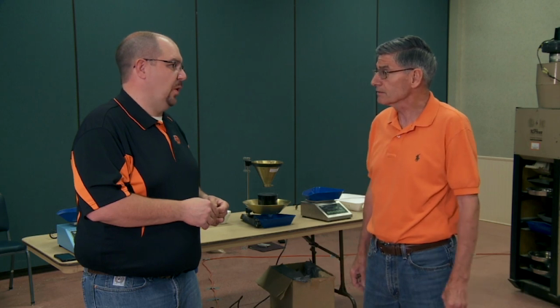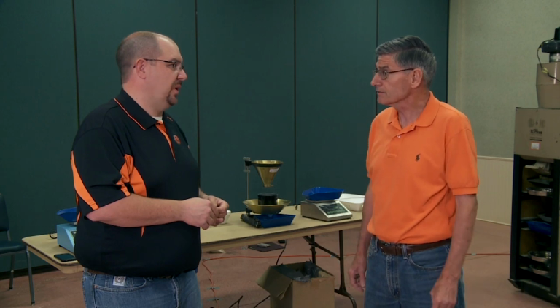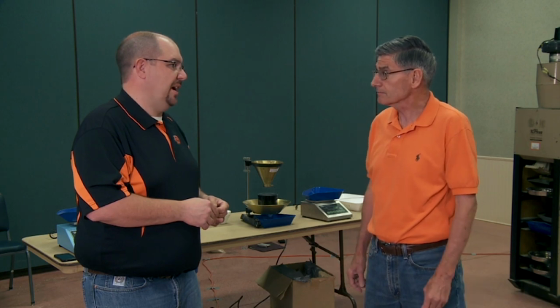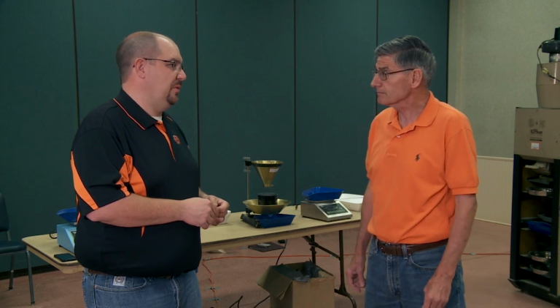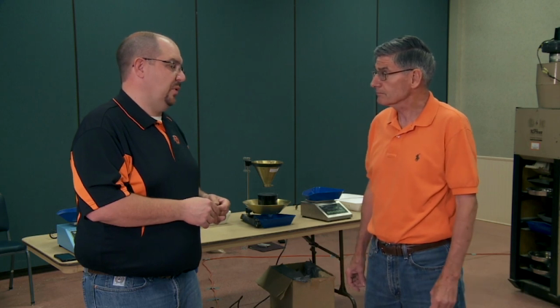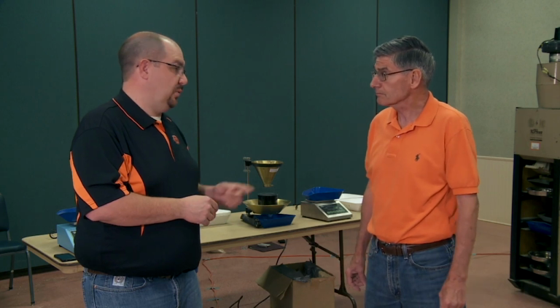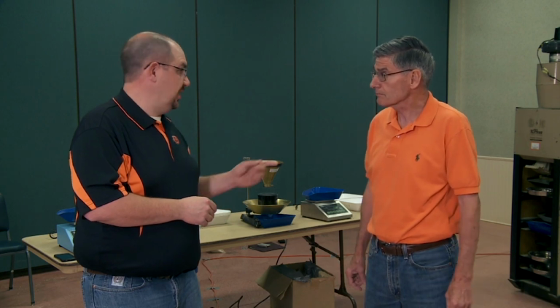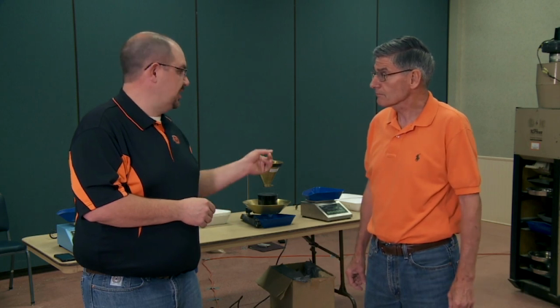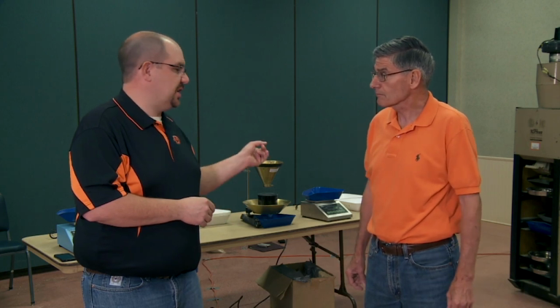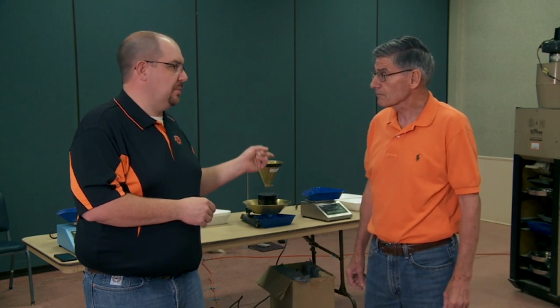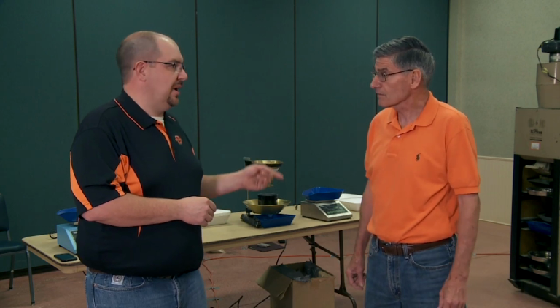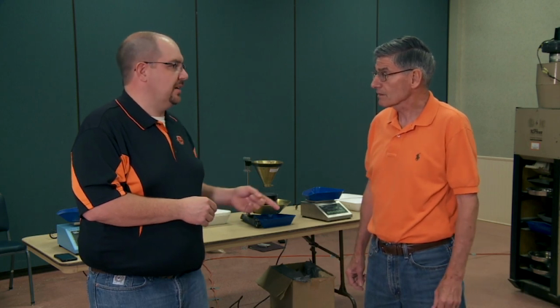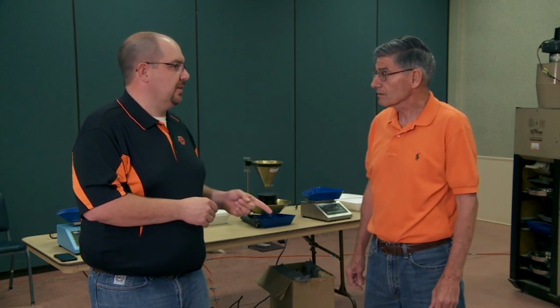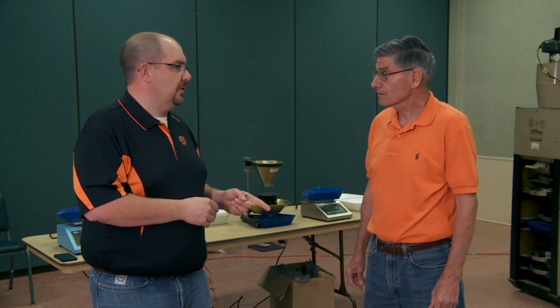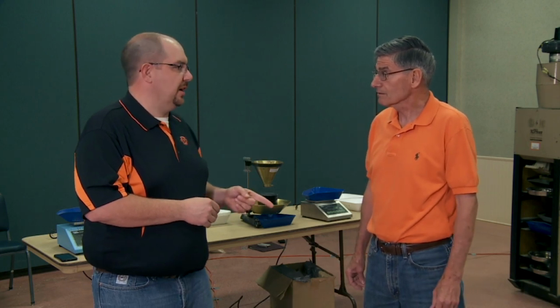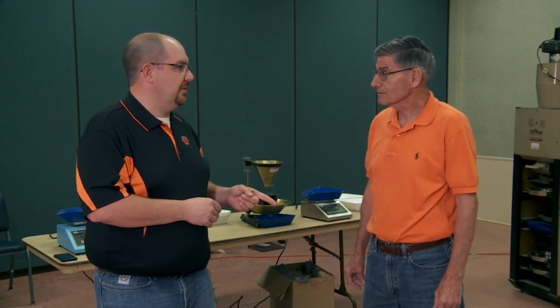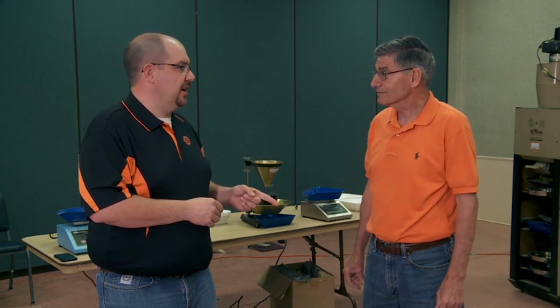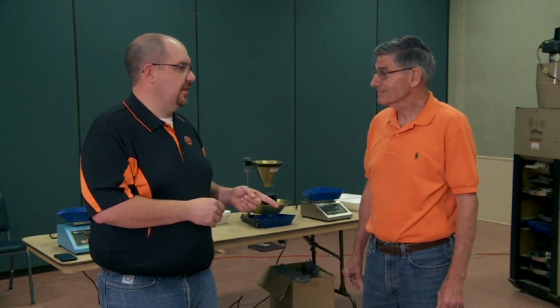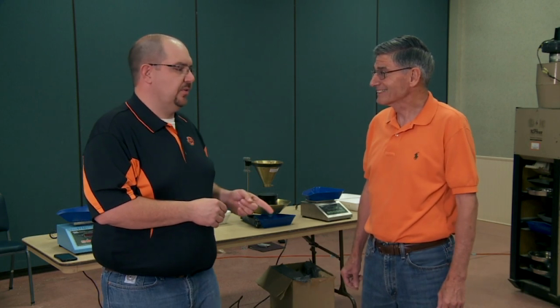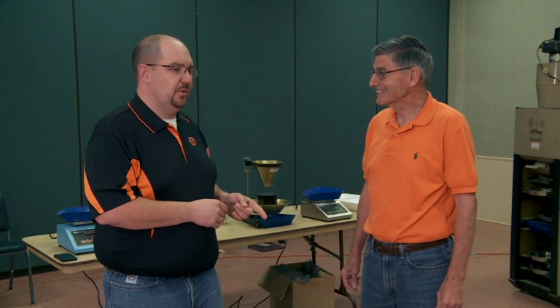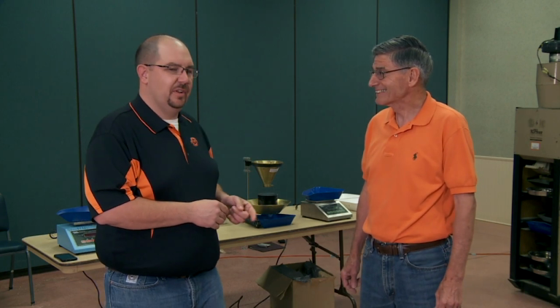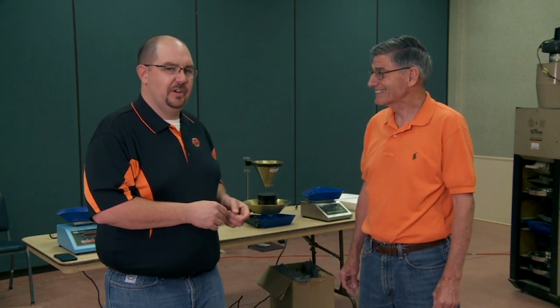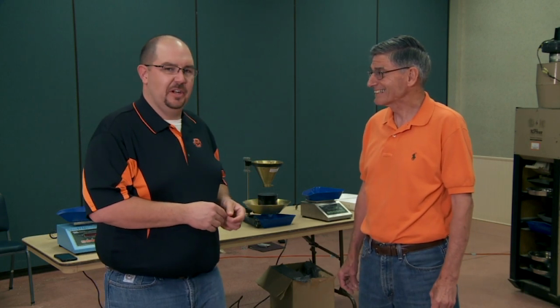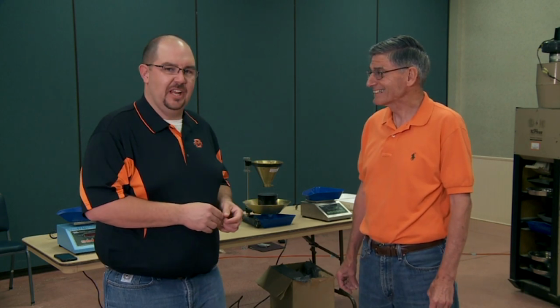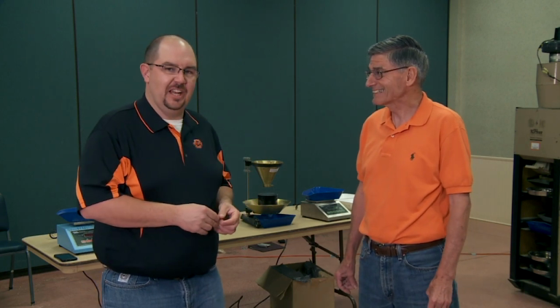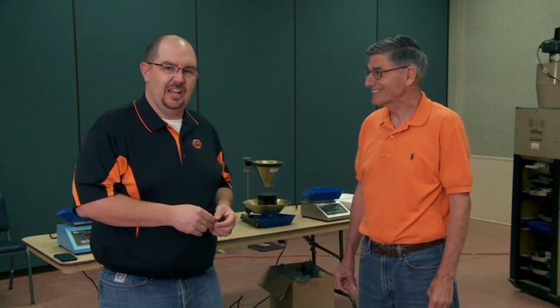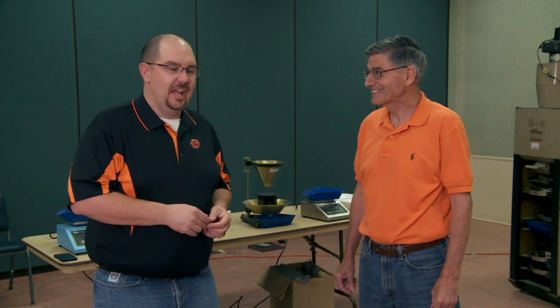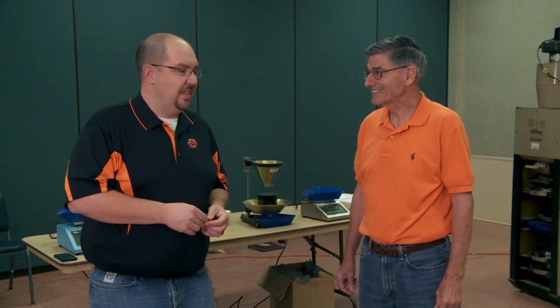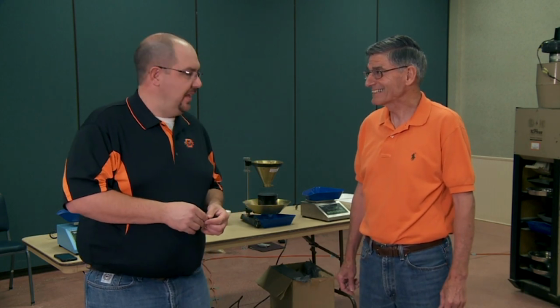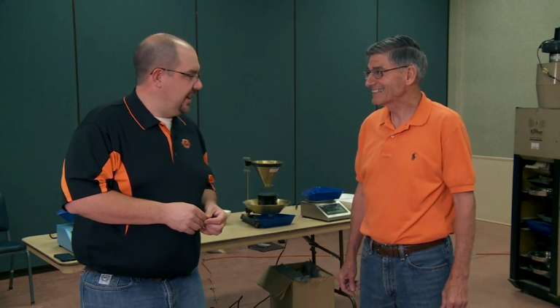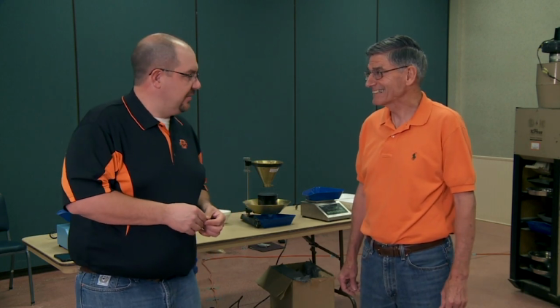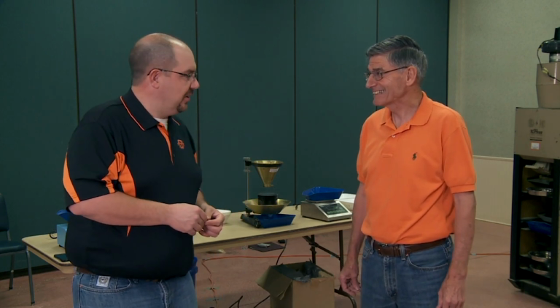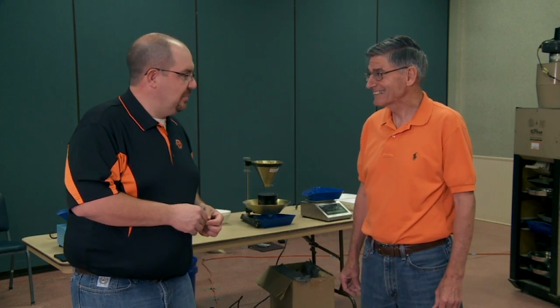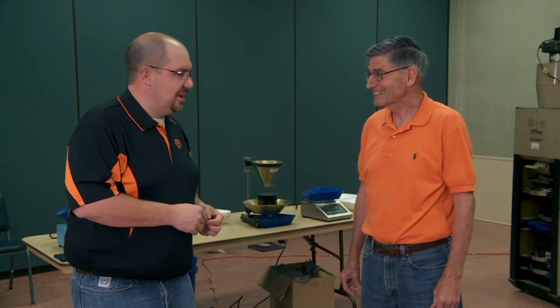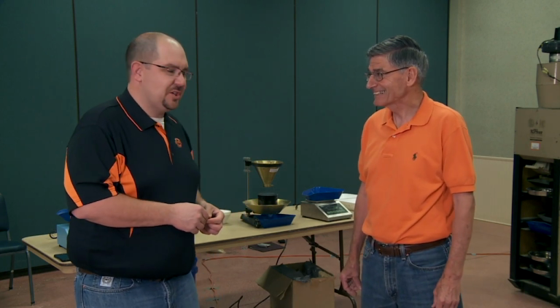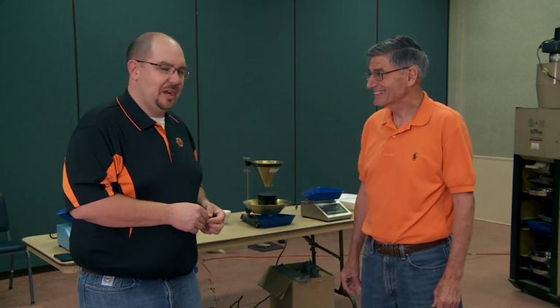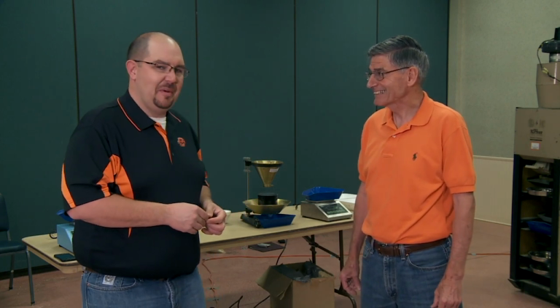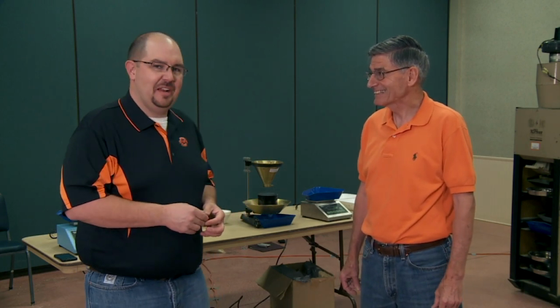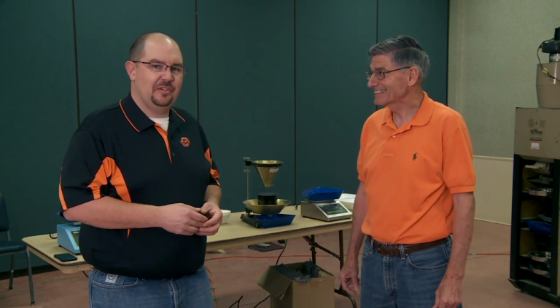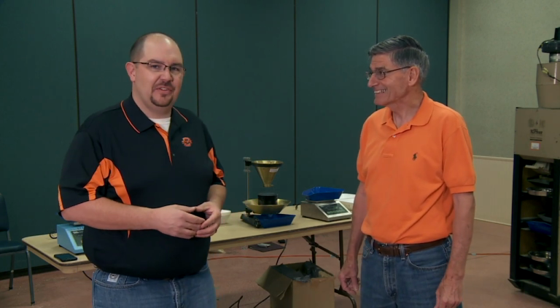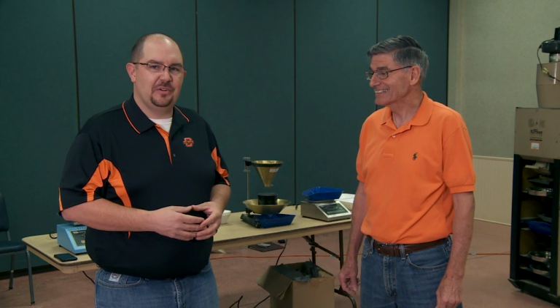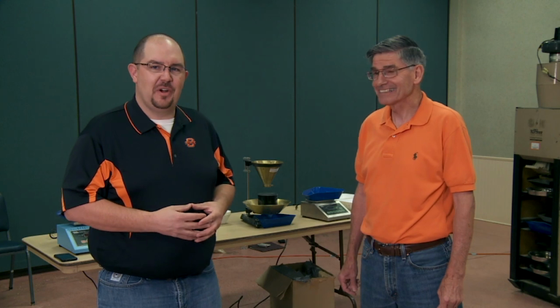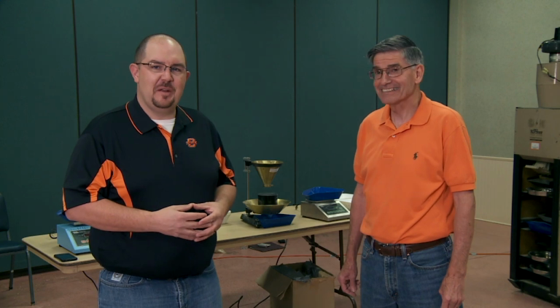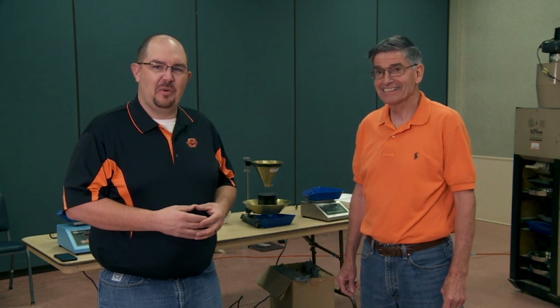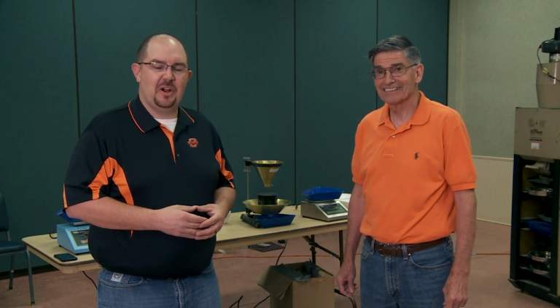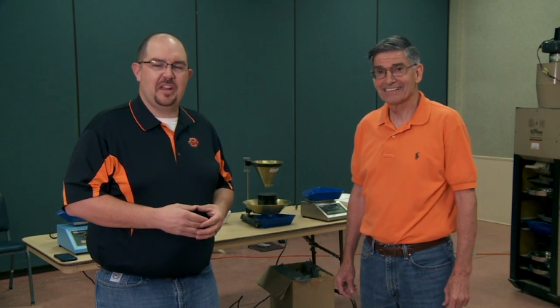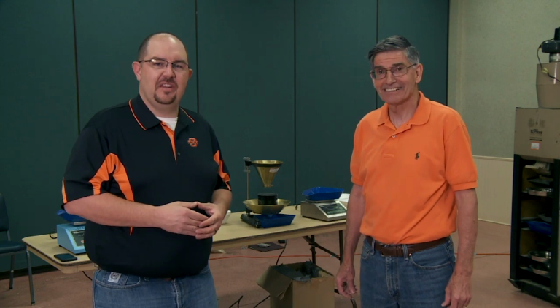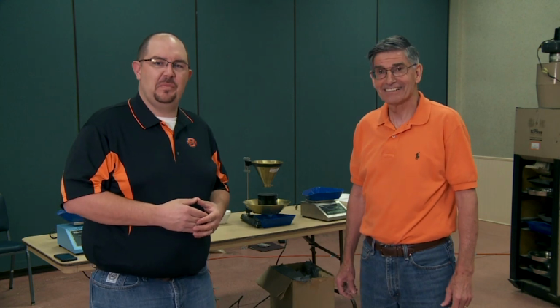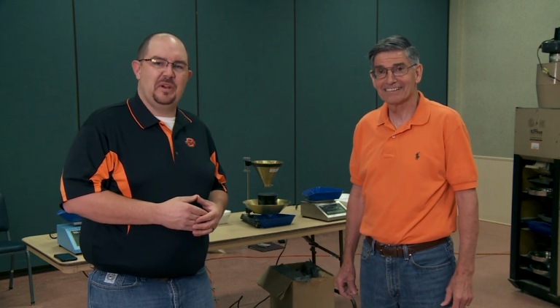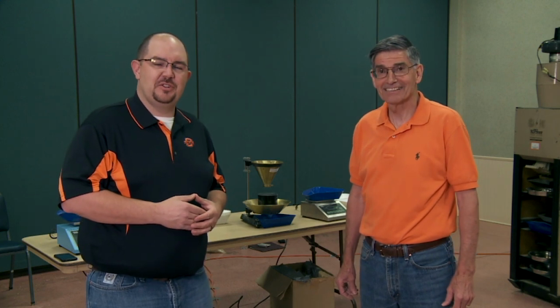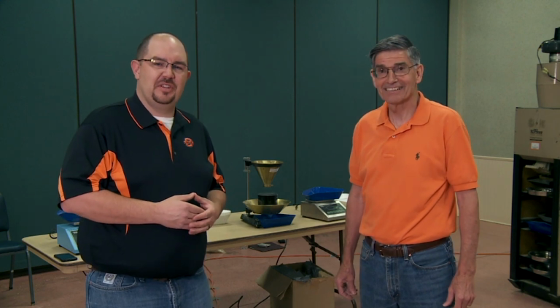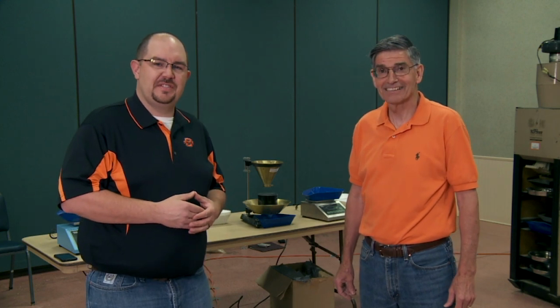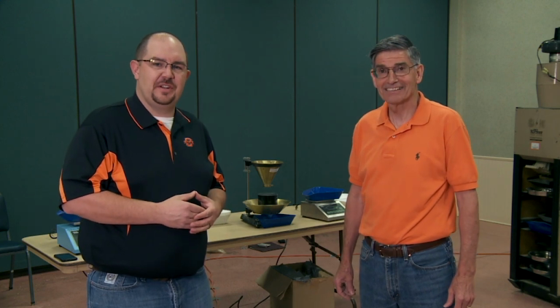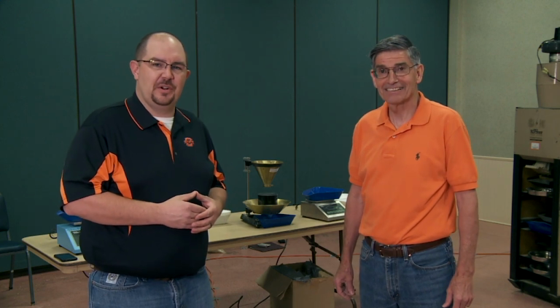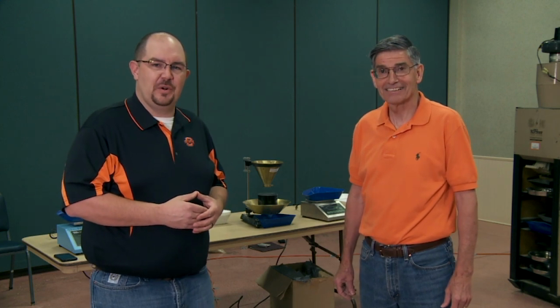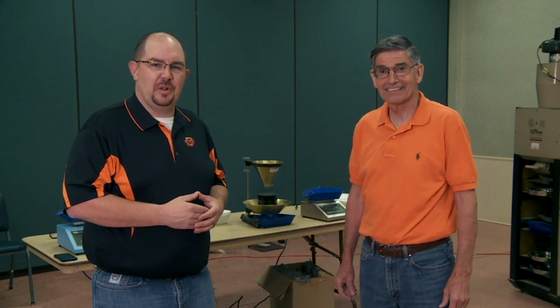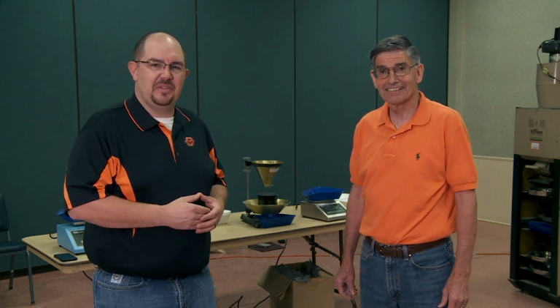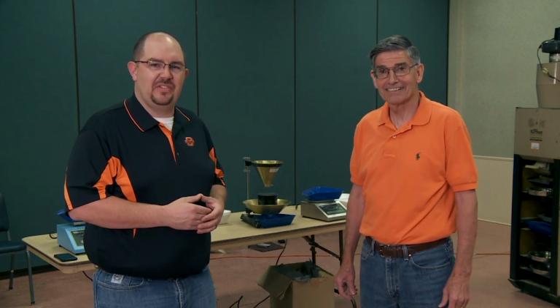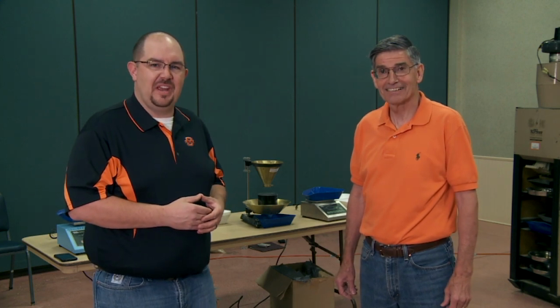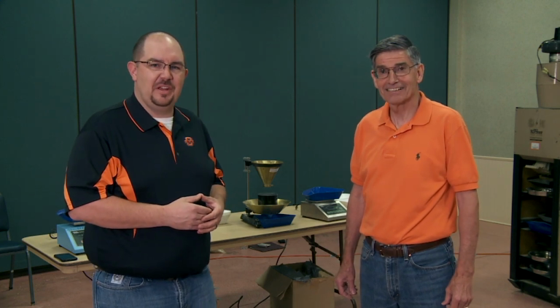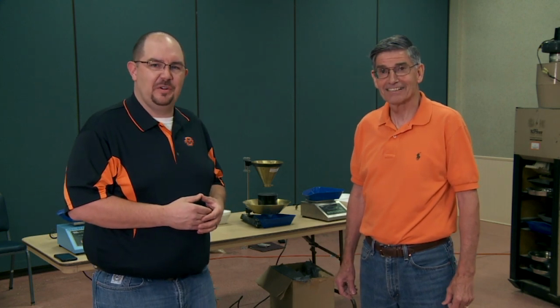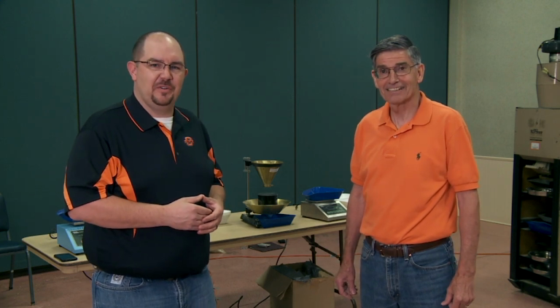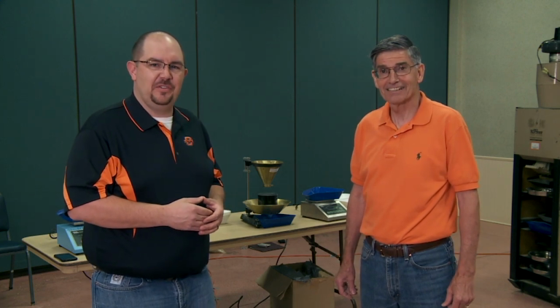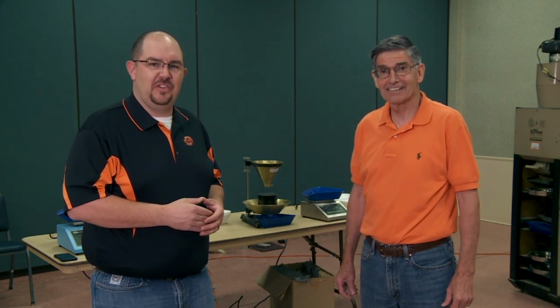We'll let you get back to the Grain Grading School here in Enid. Thank you very much. Kim Anderson, Grain Marketing Specialist here at Oklahoma State University.